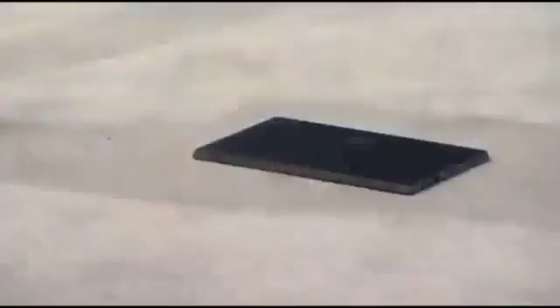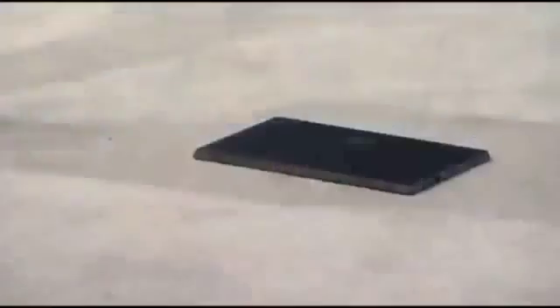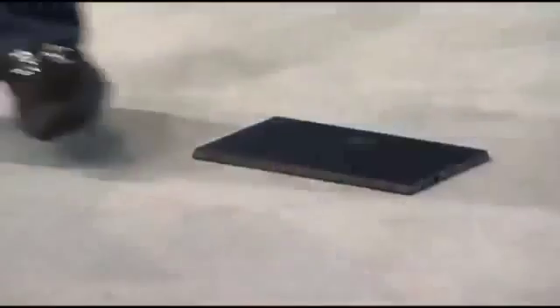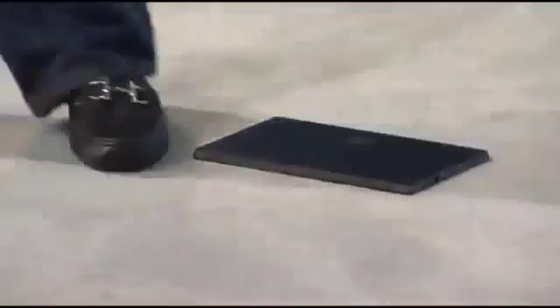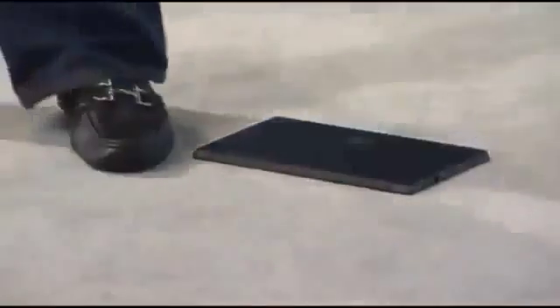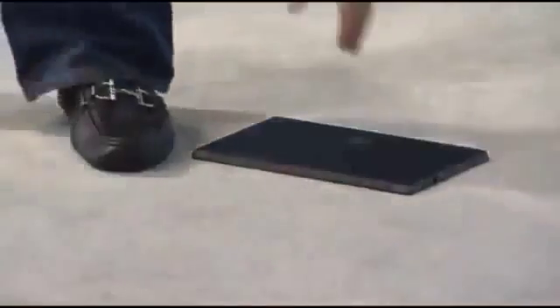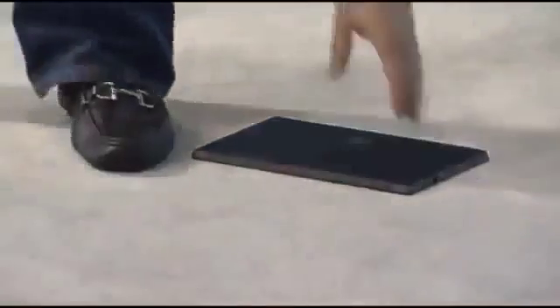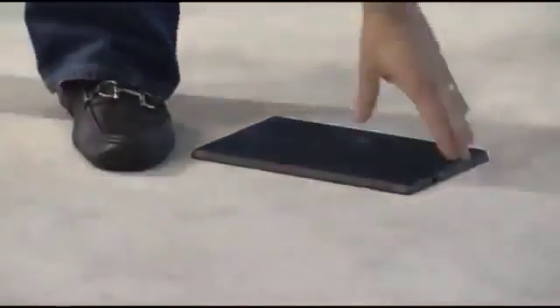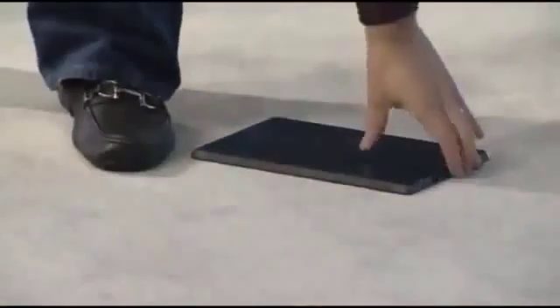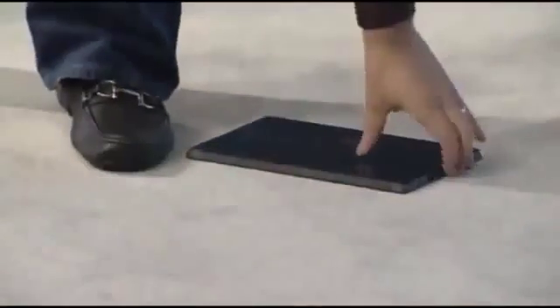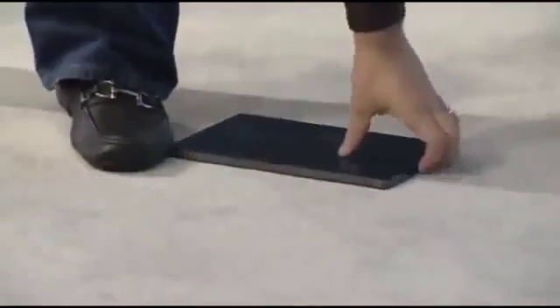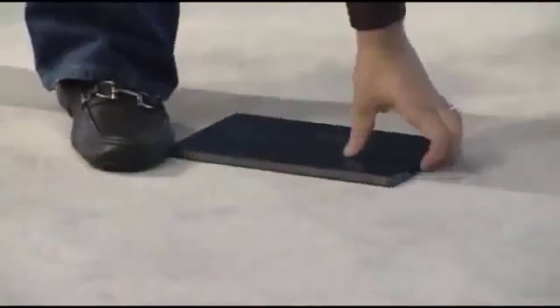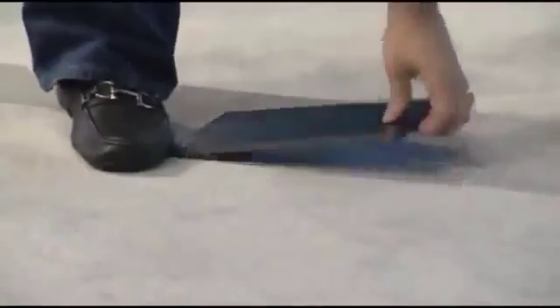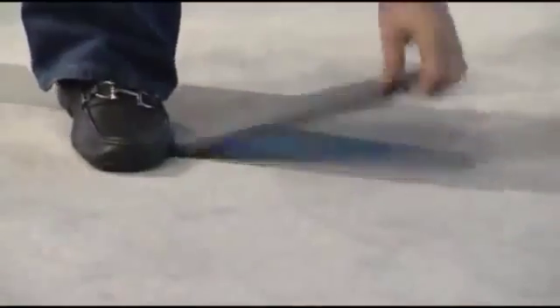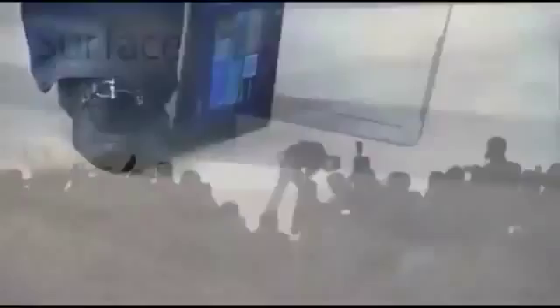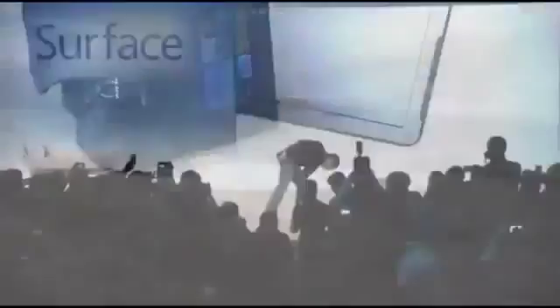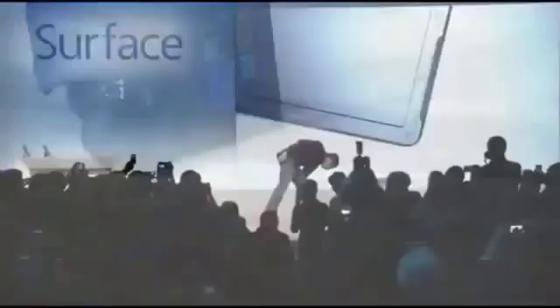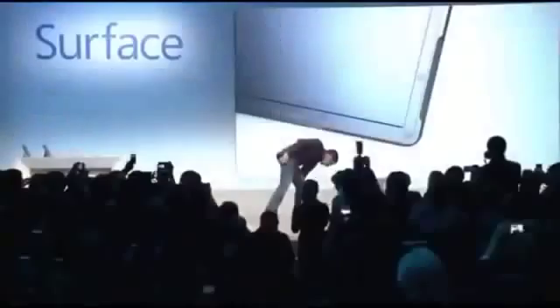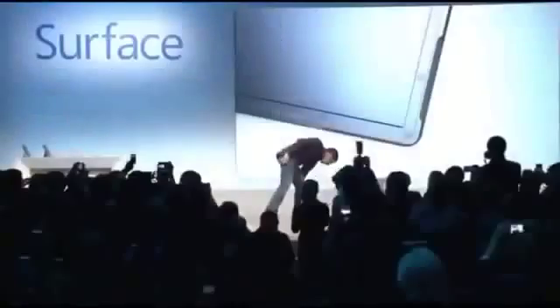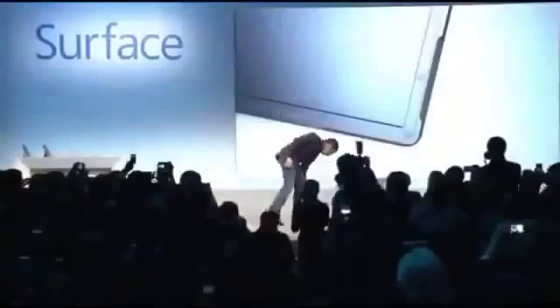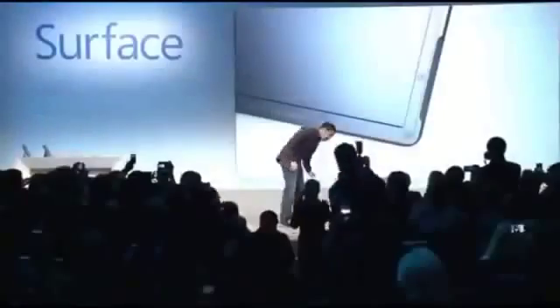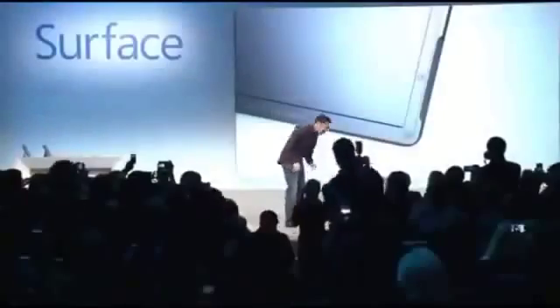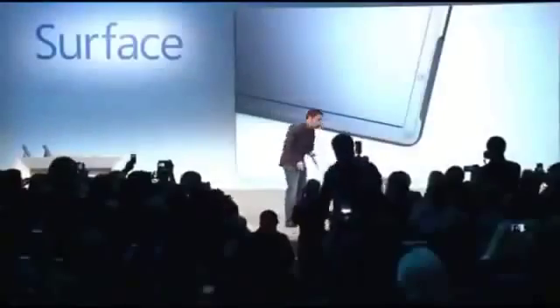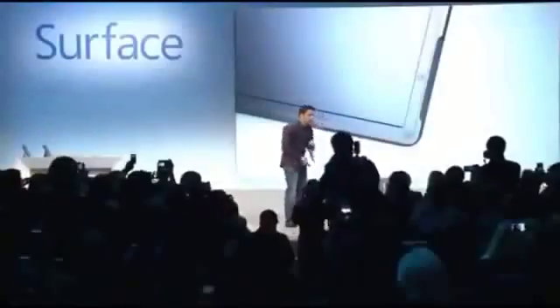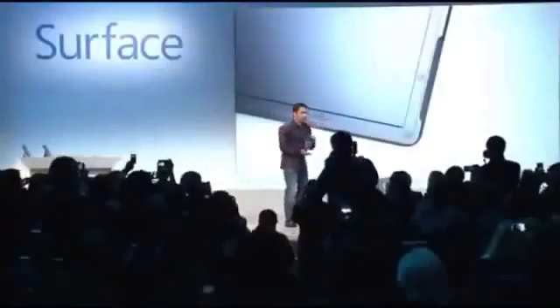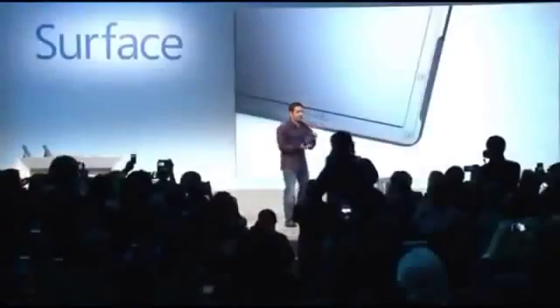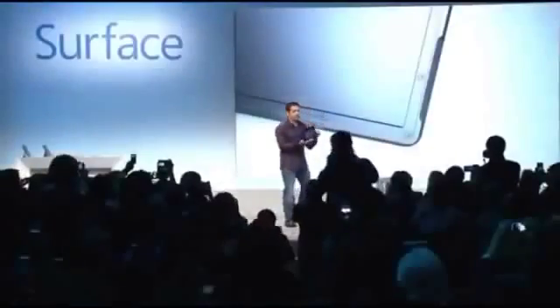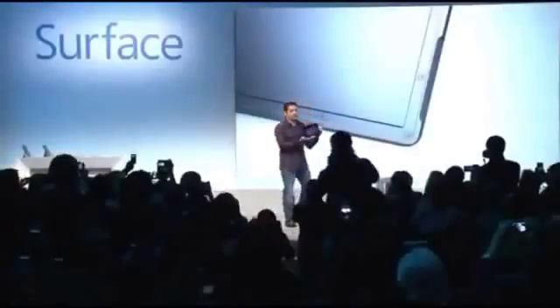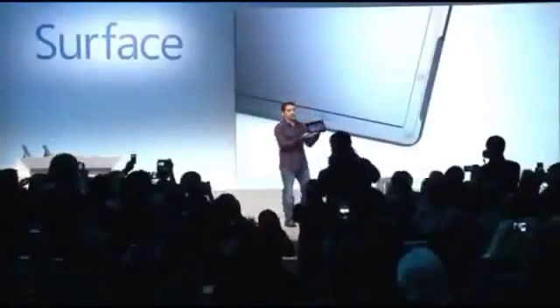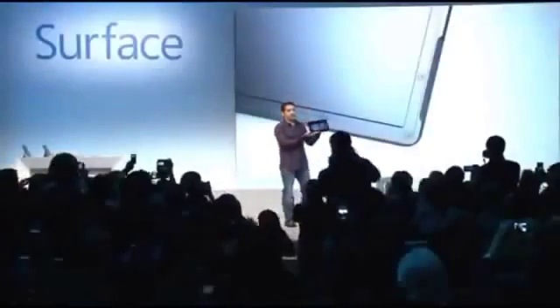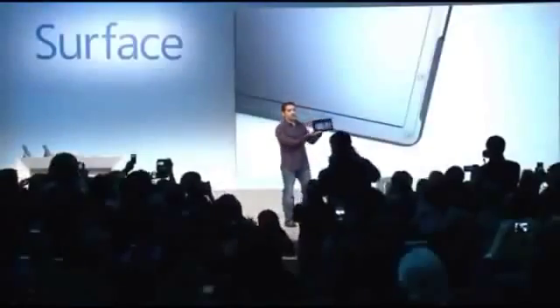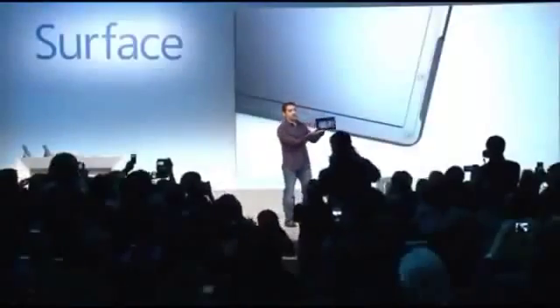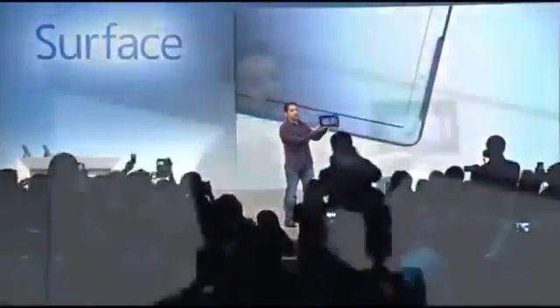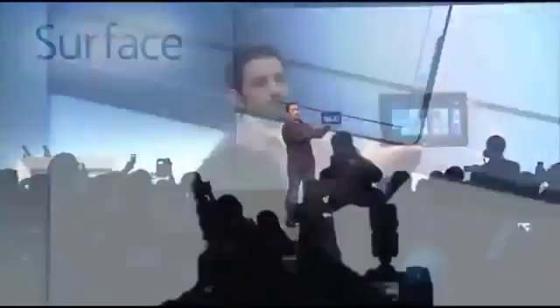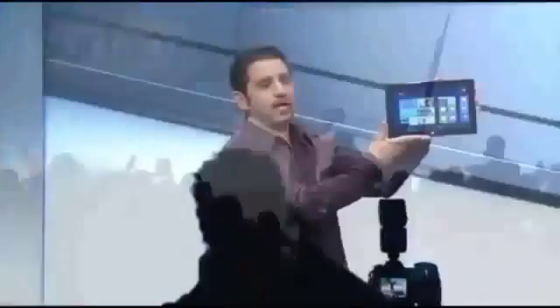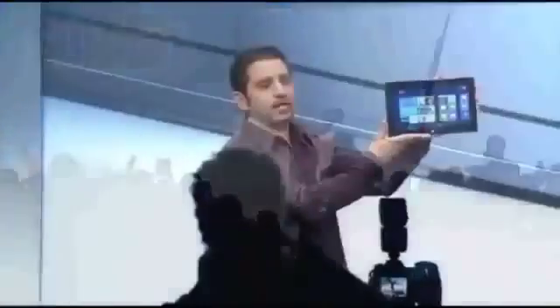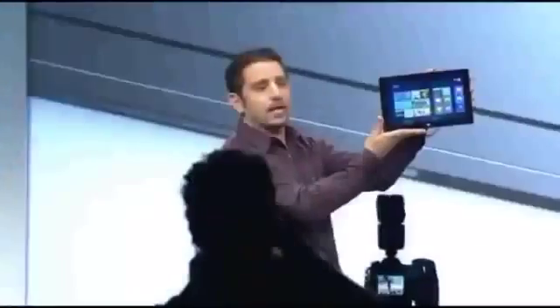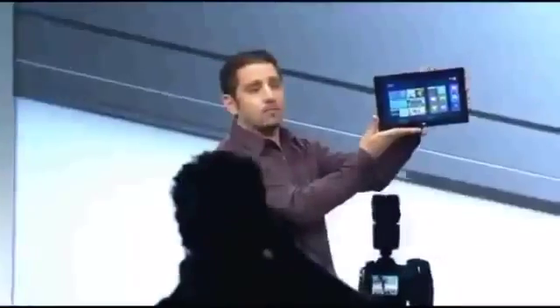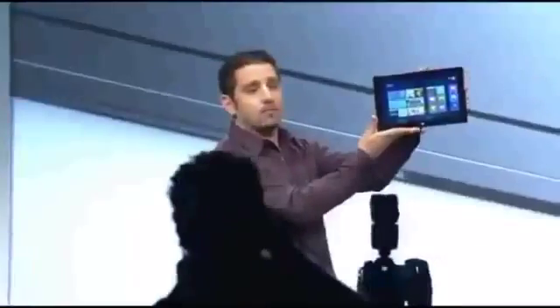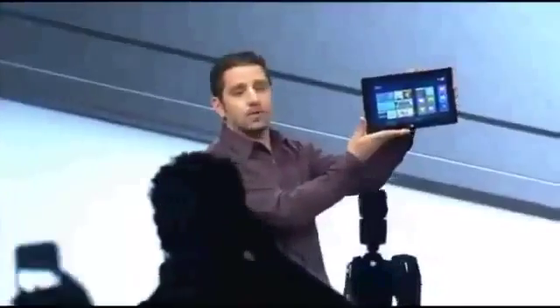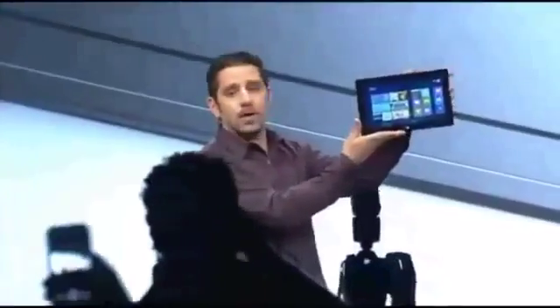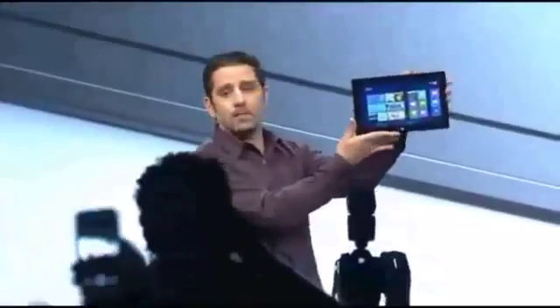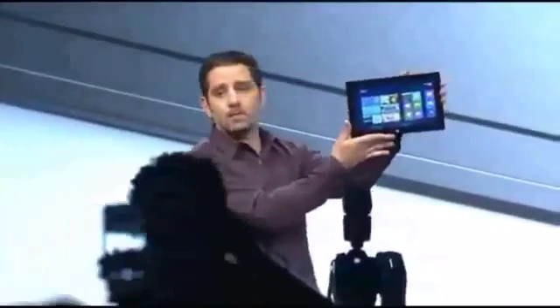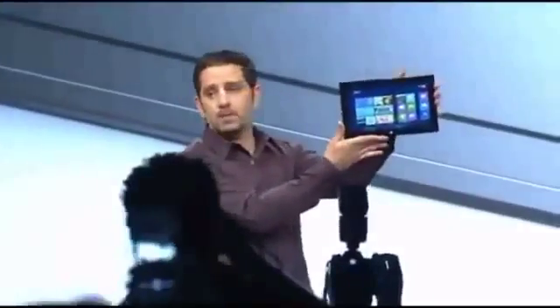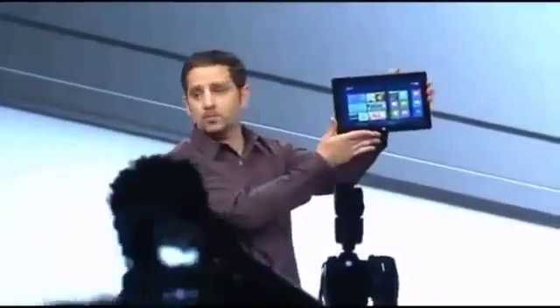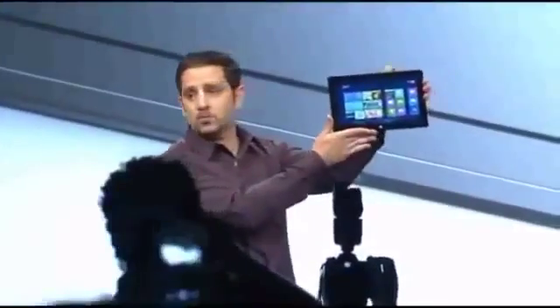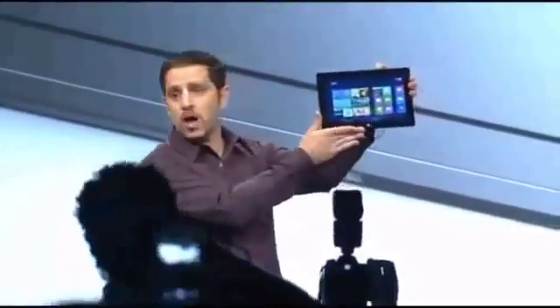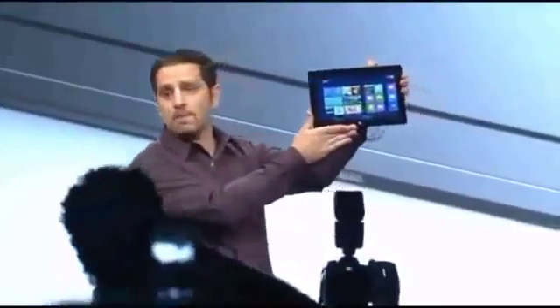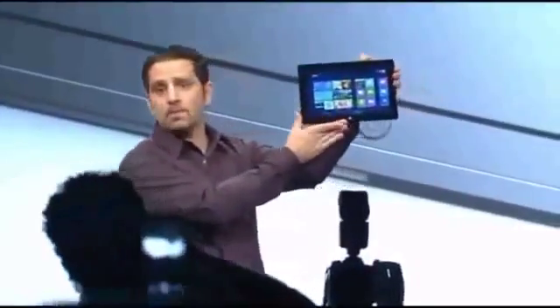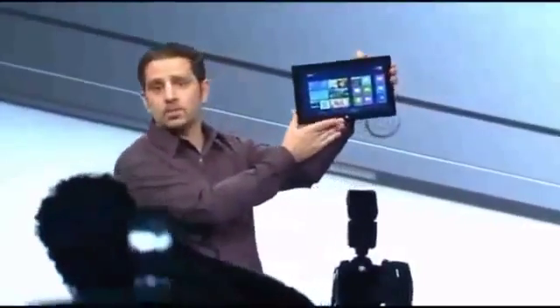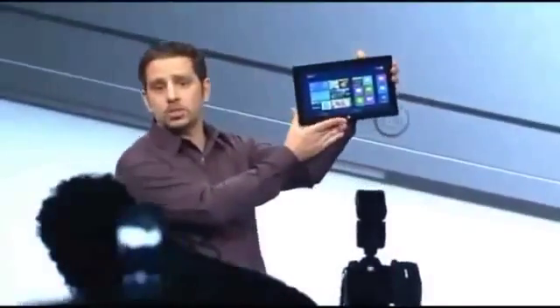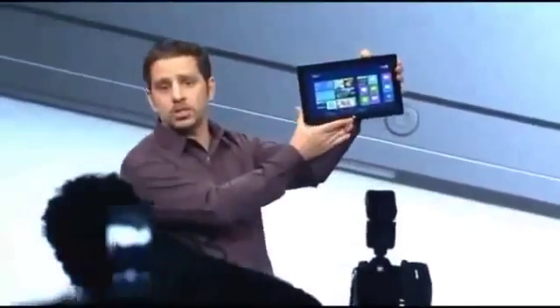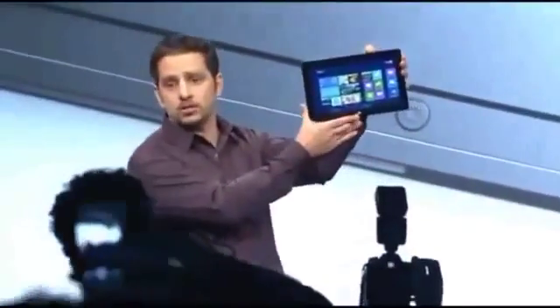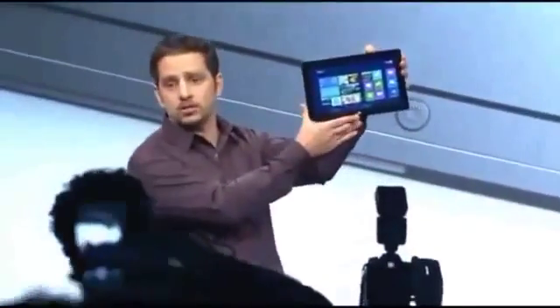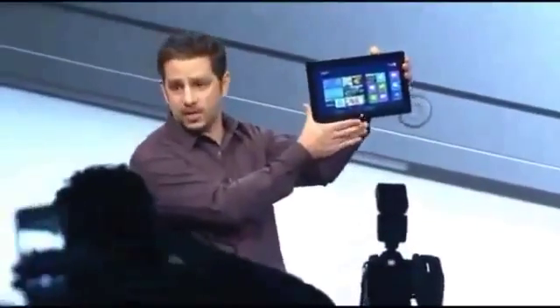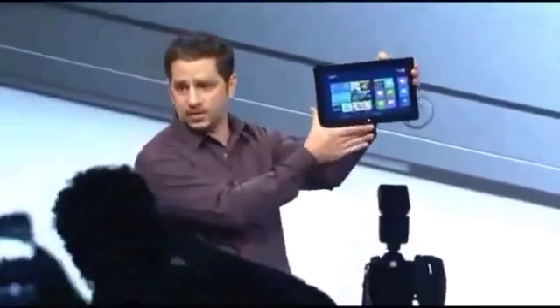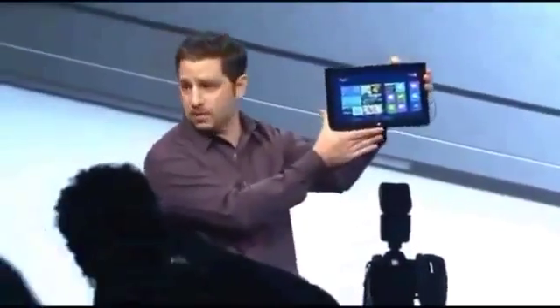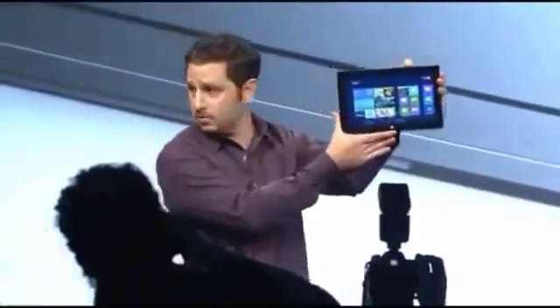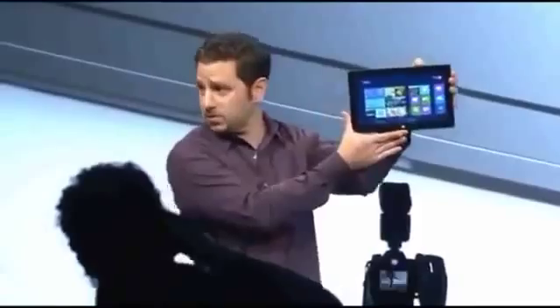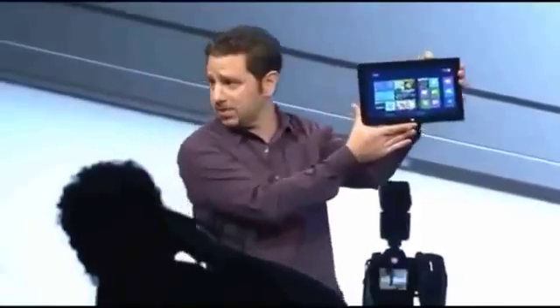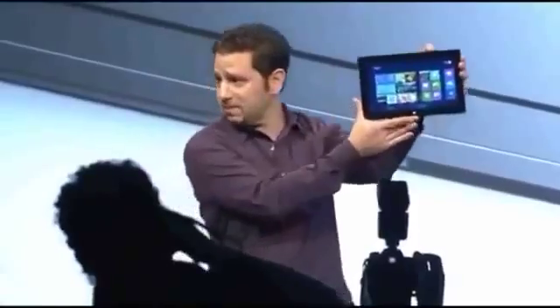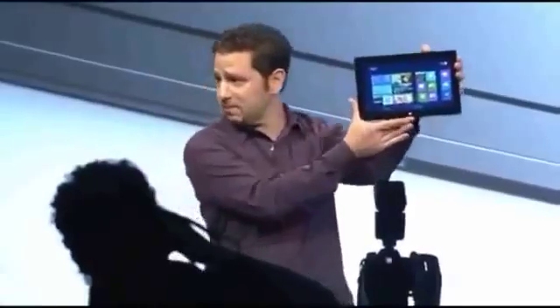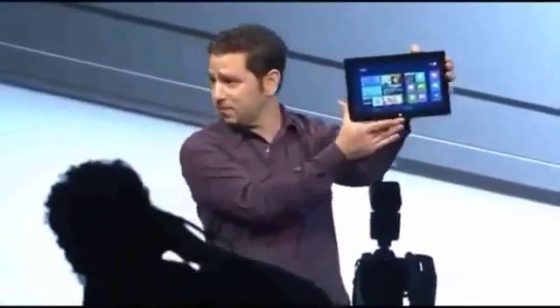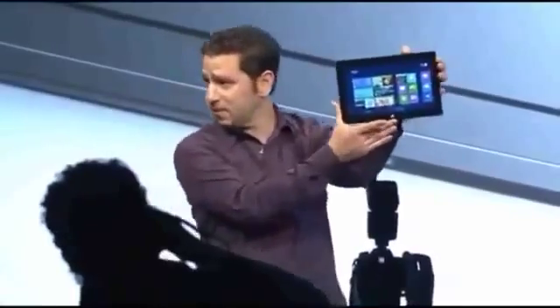I can drop it again if you want. Check this out. It's still working. There's not even a debate that it wouldn't. How many people drop a machine on stage? Have you ever seen that before?